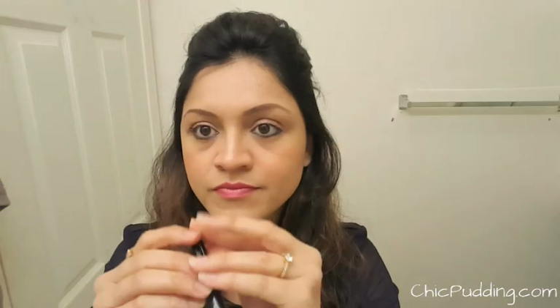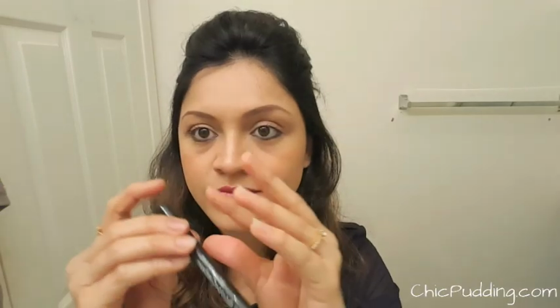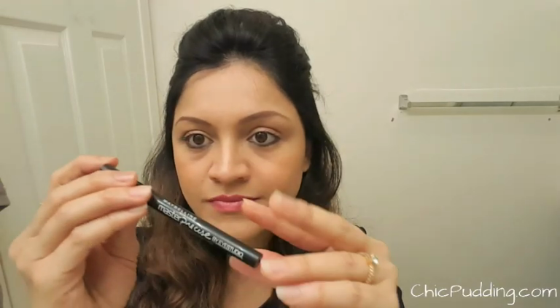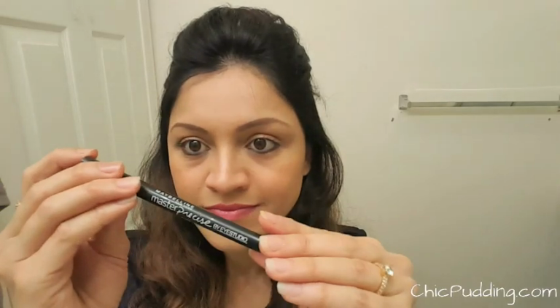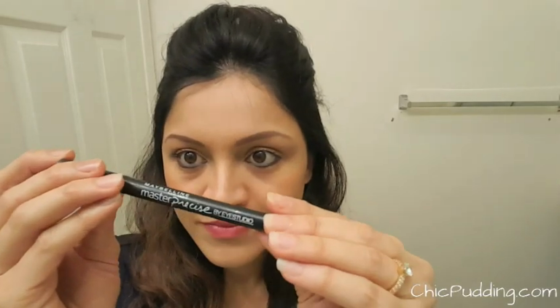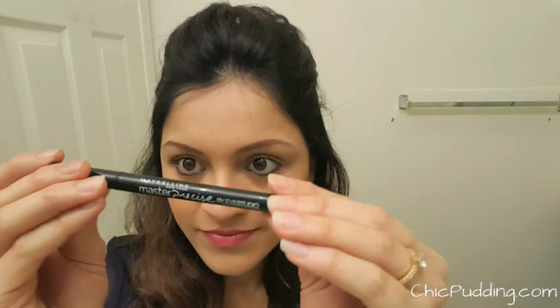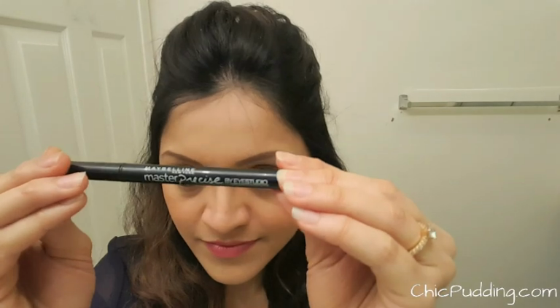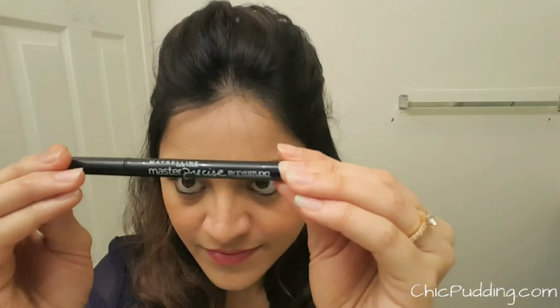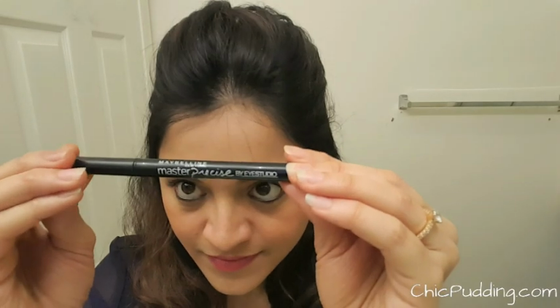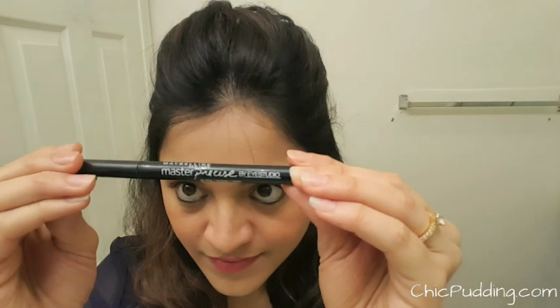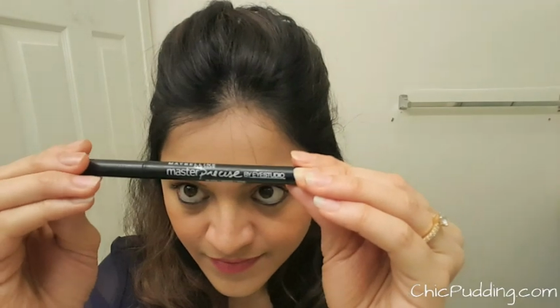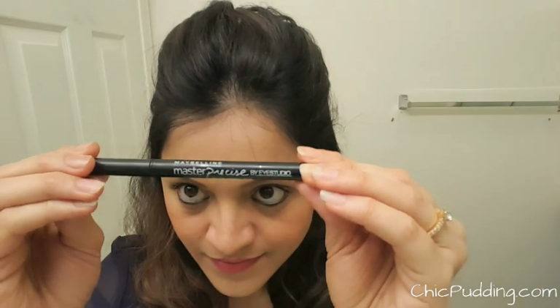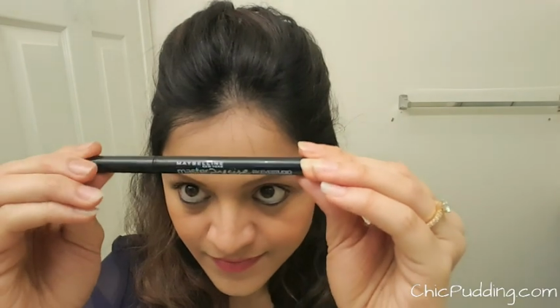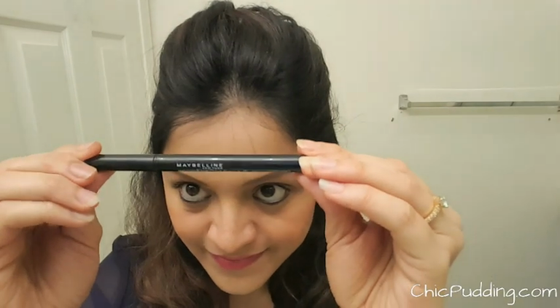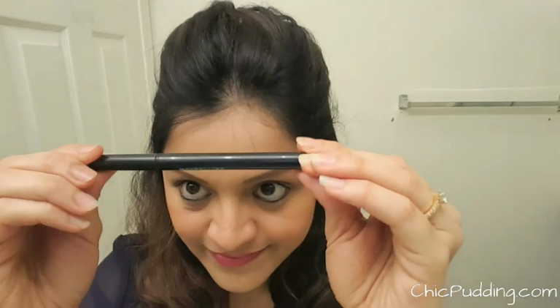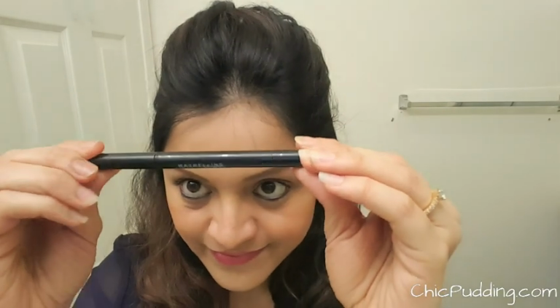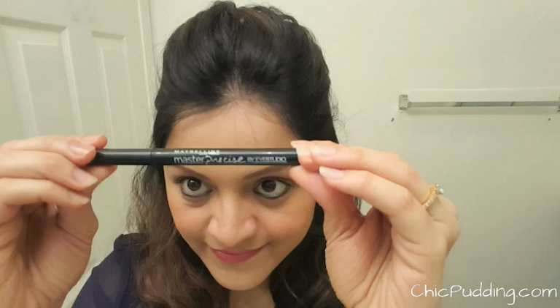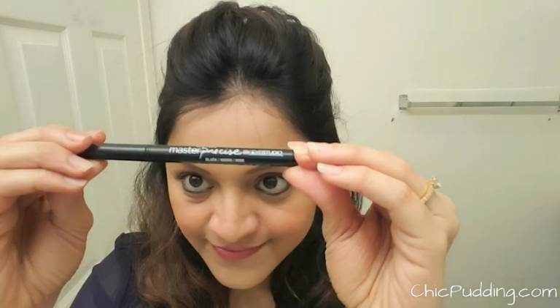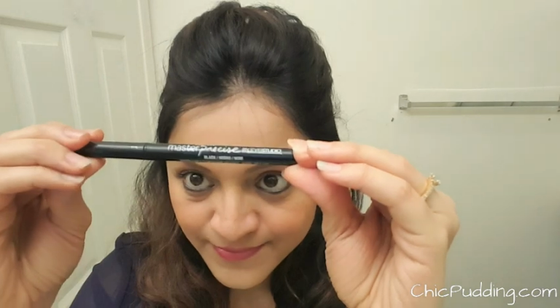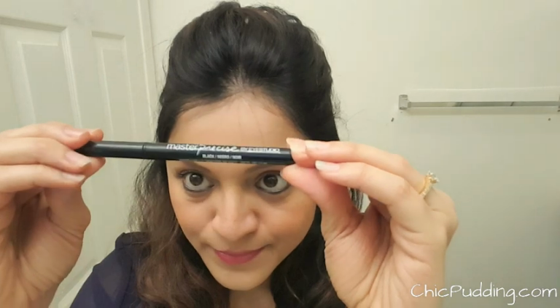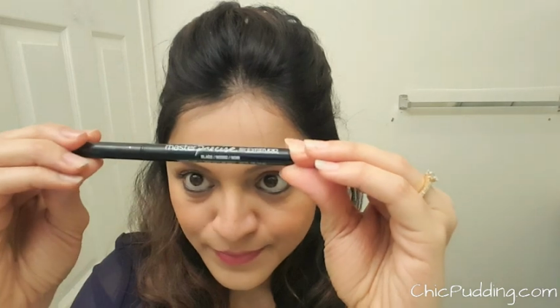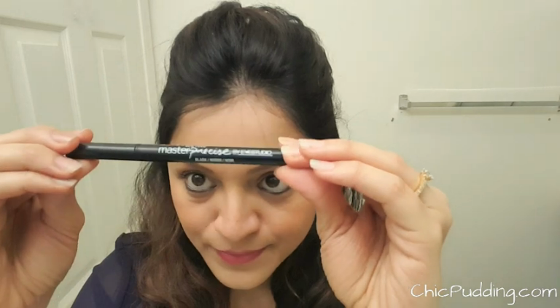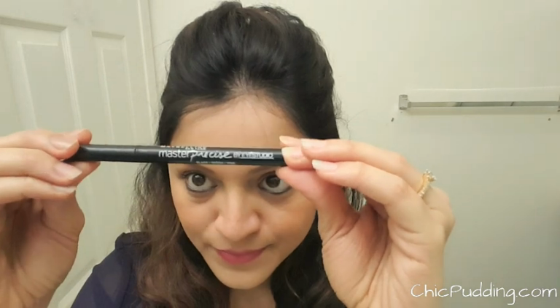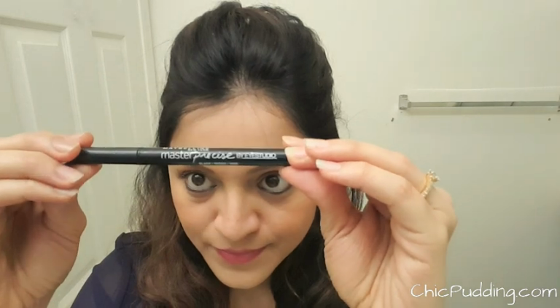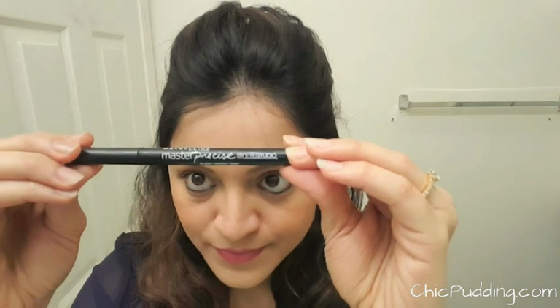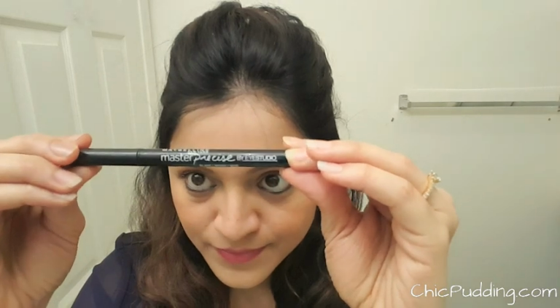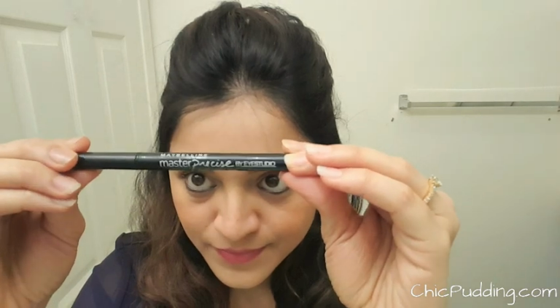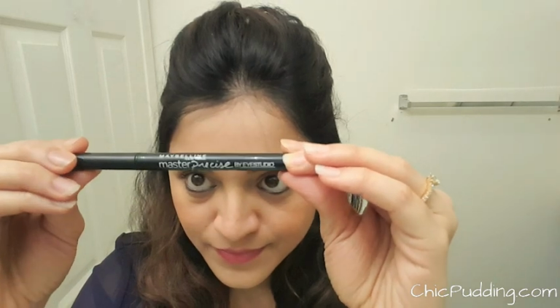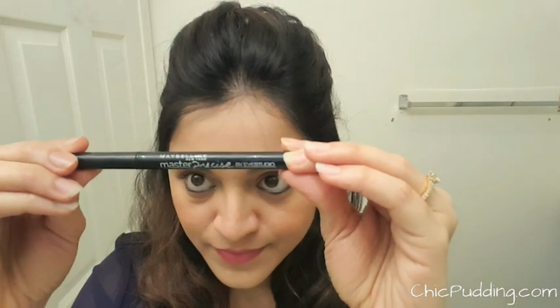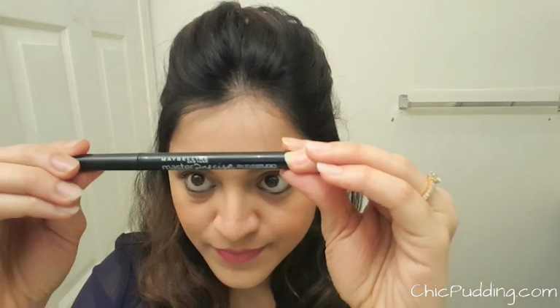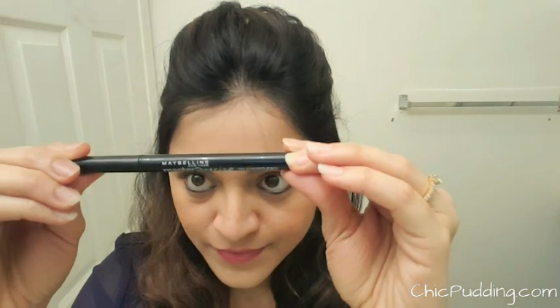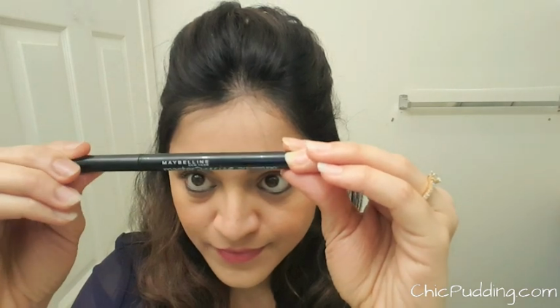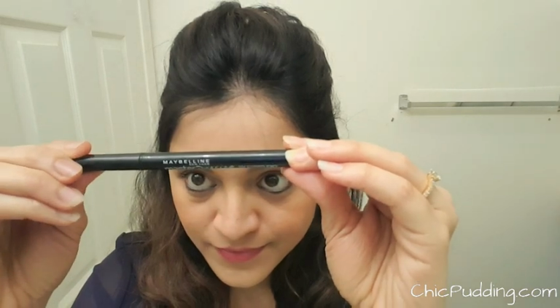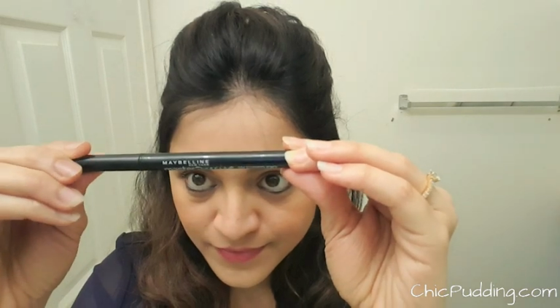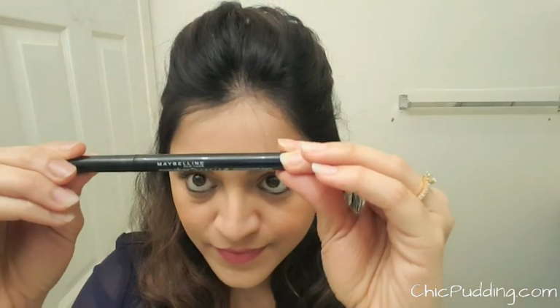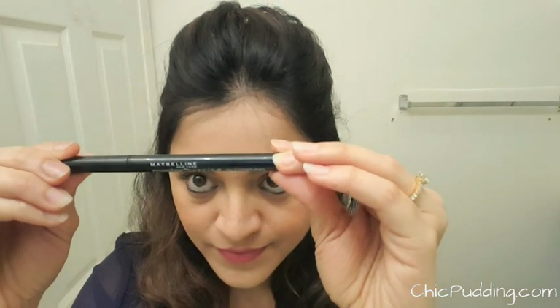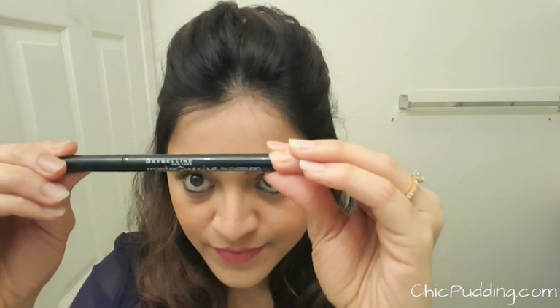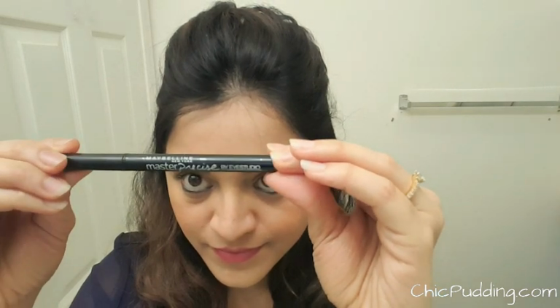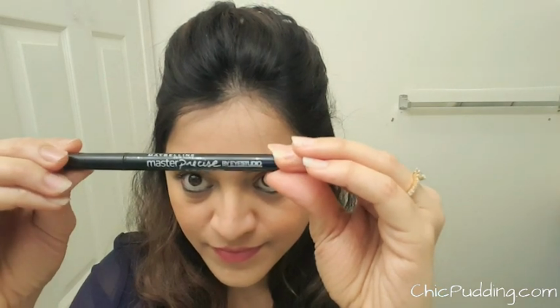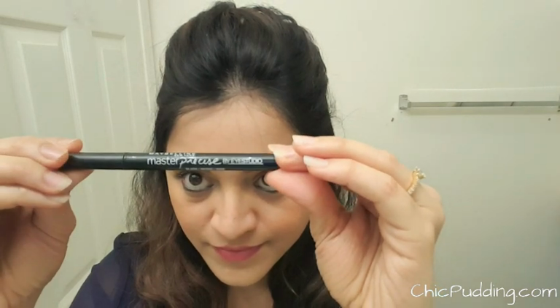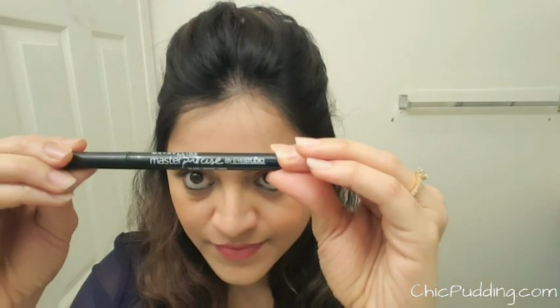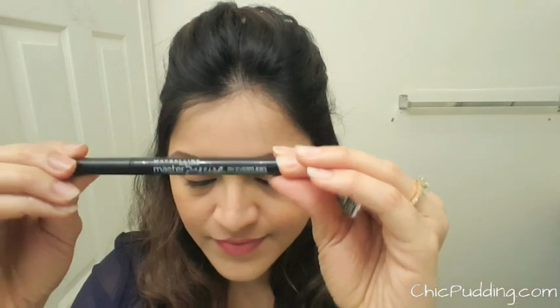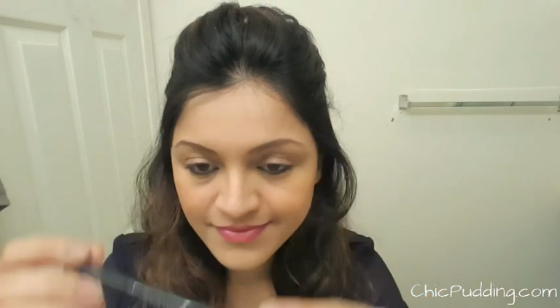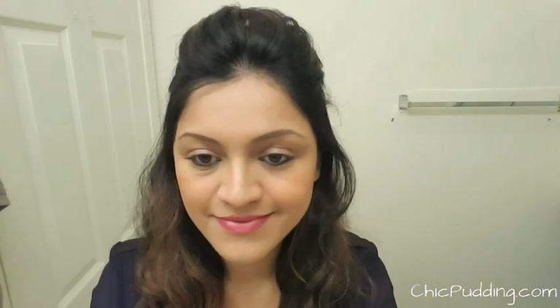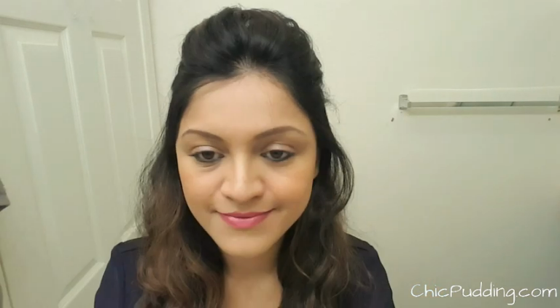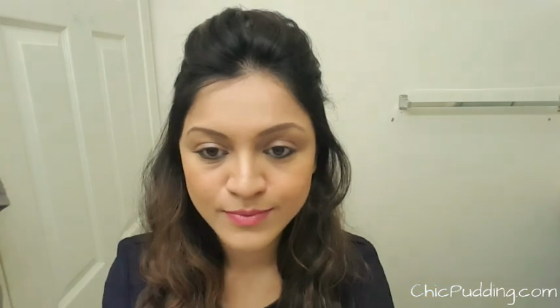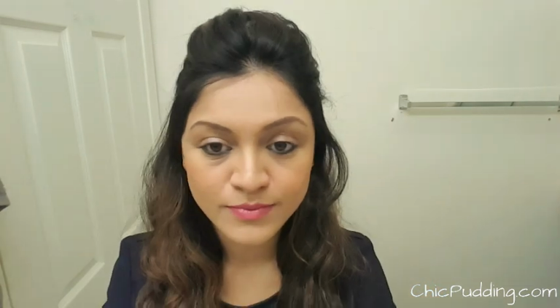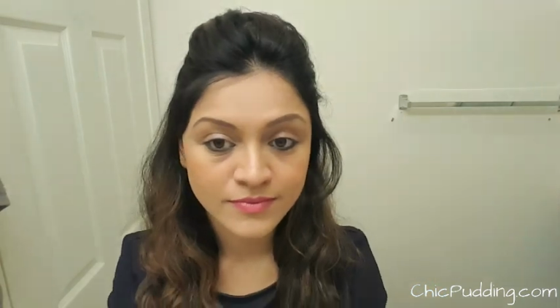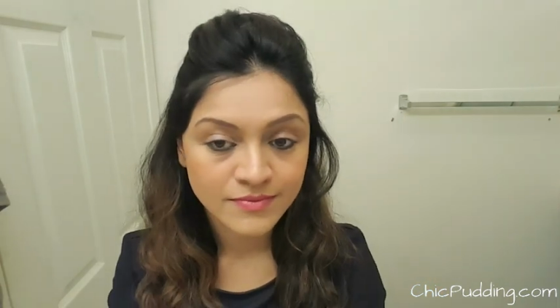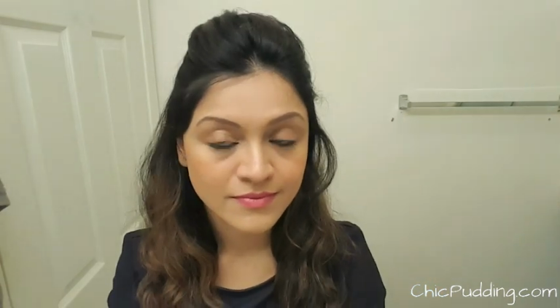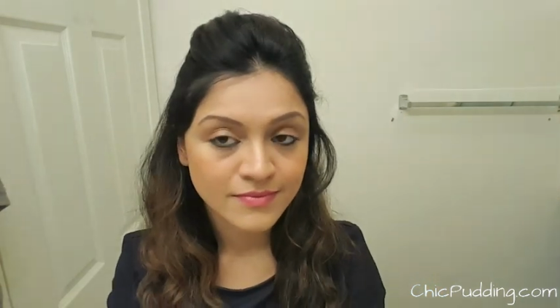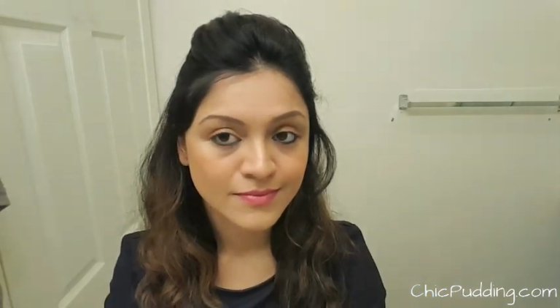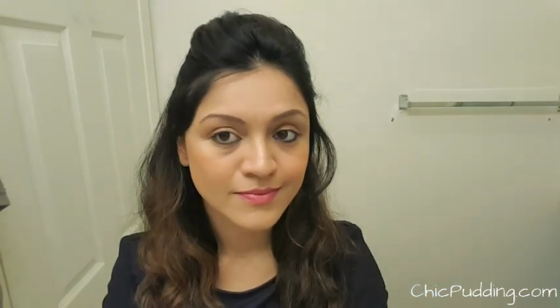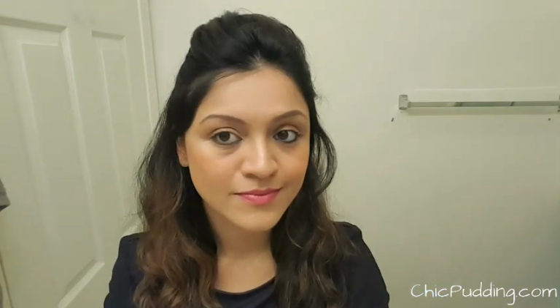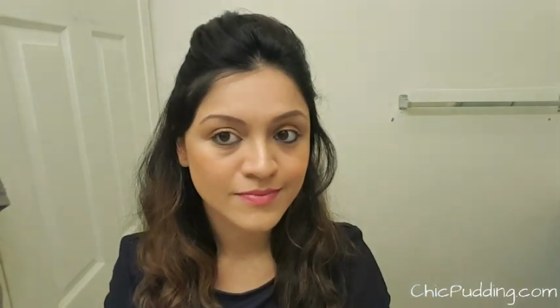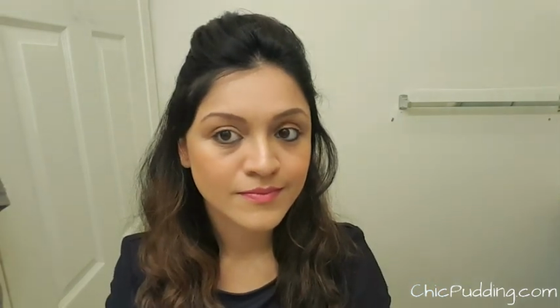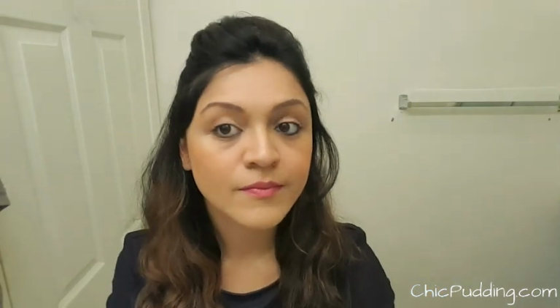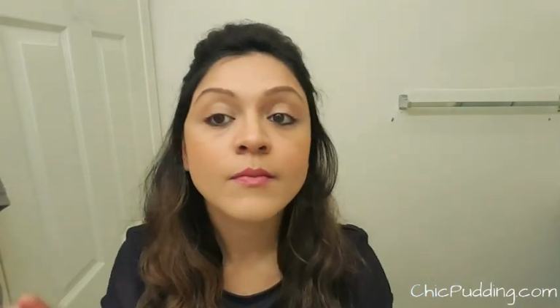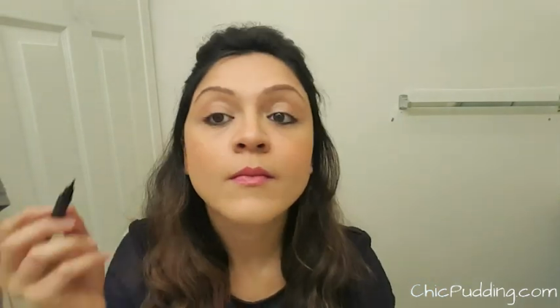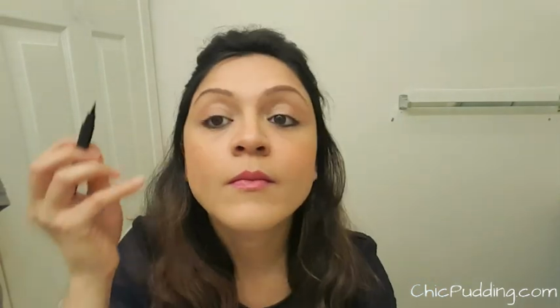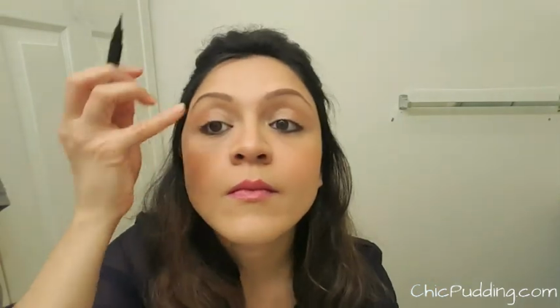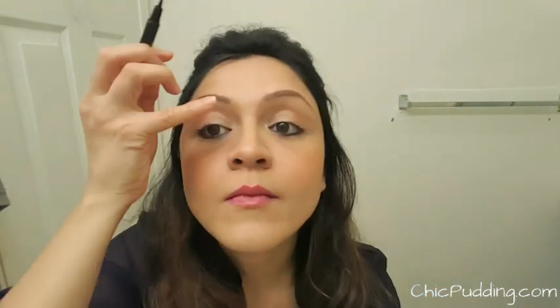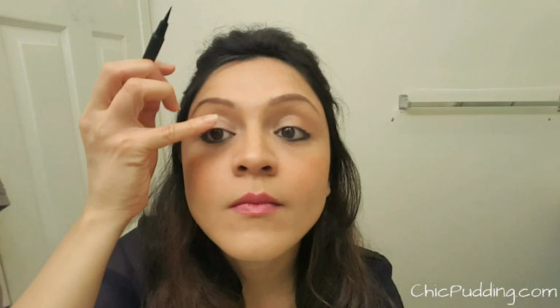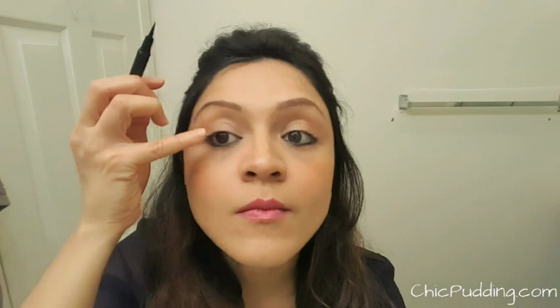I'm using a Maybelline New York Master Precise Eyeliner, which has this pointed tip. This will help us give those defined wings.